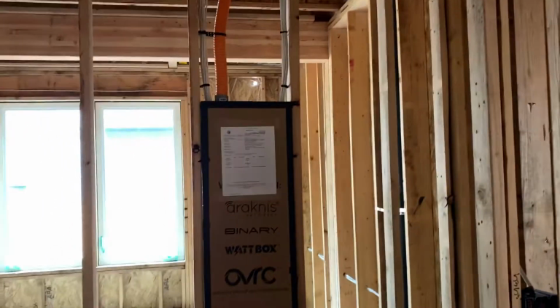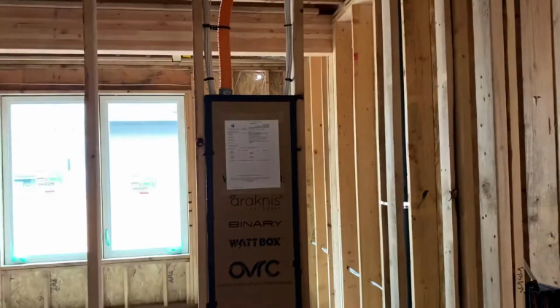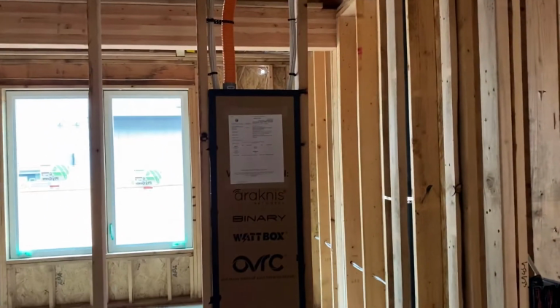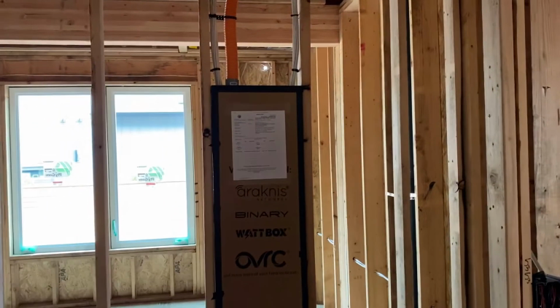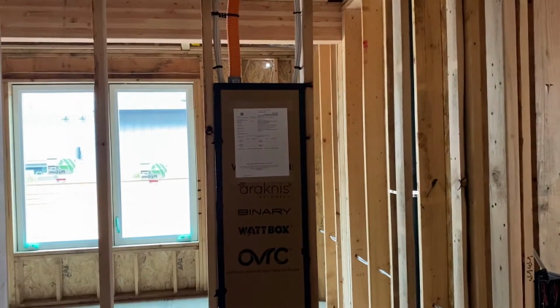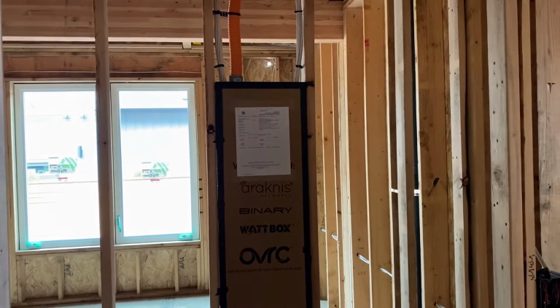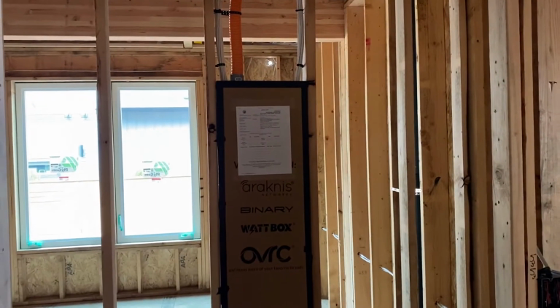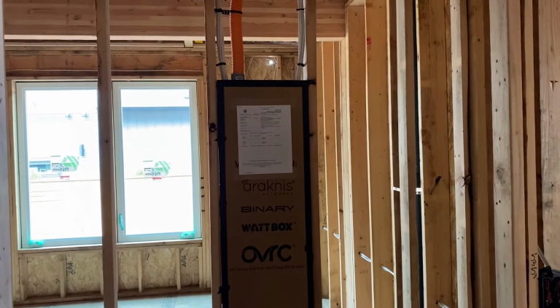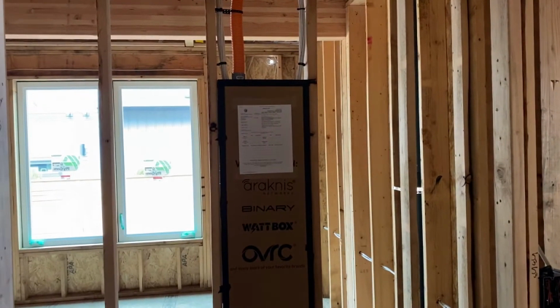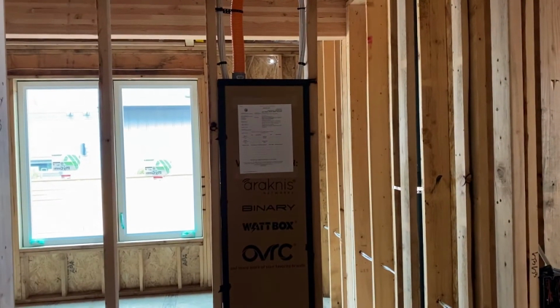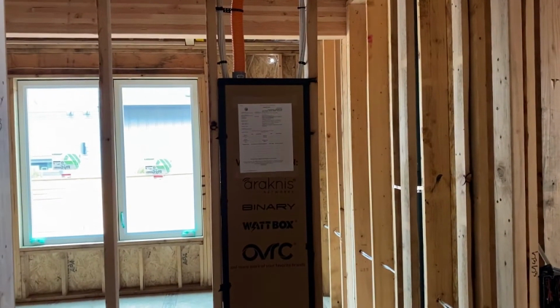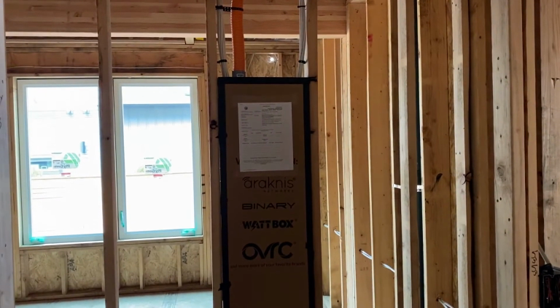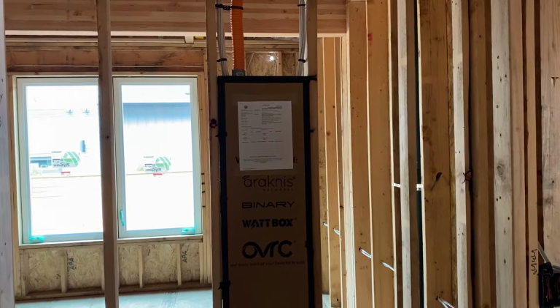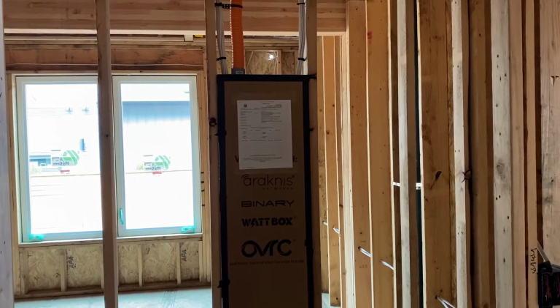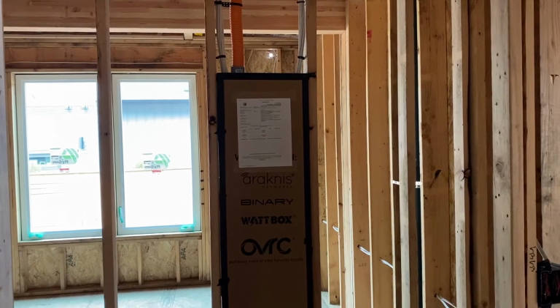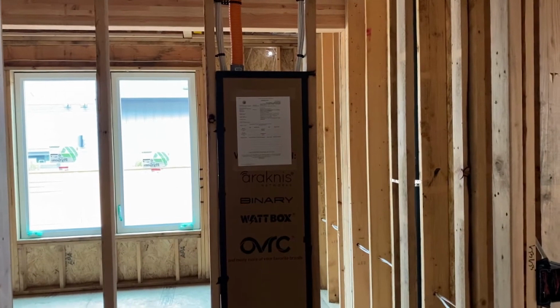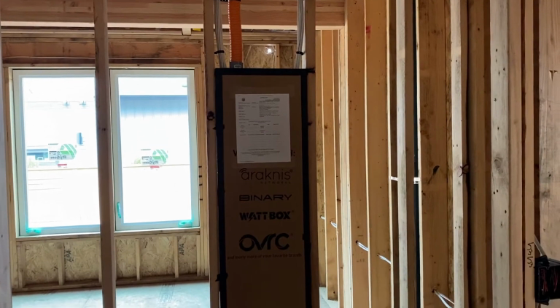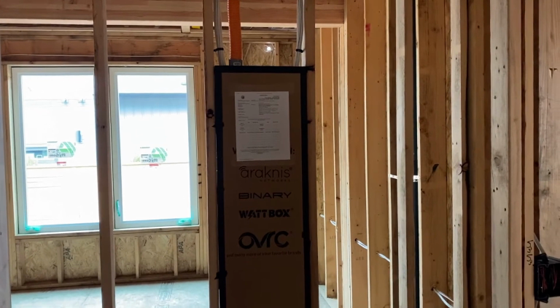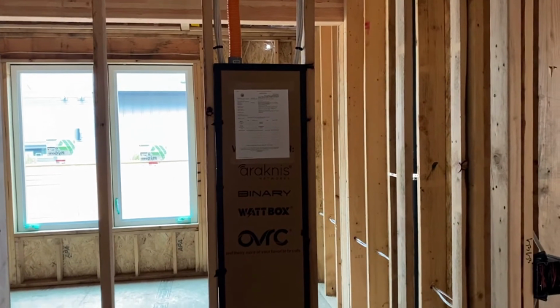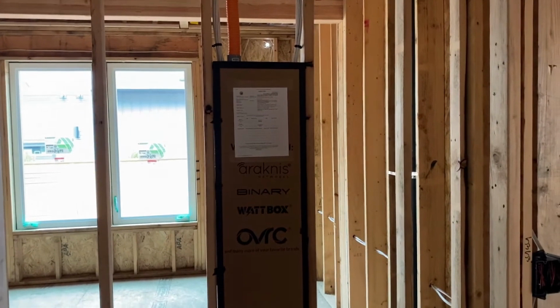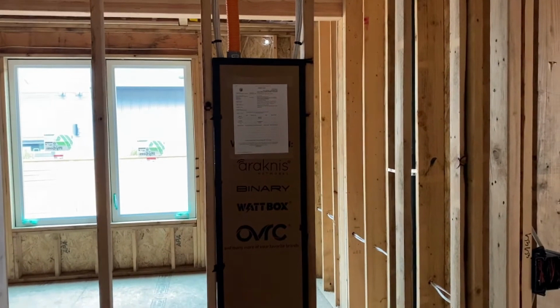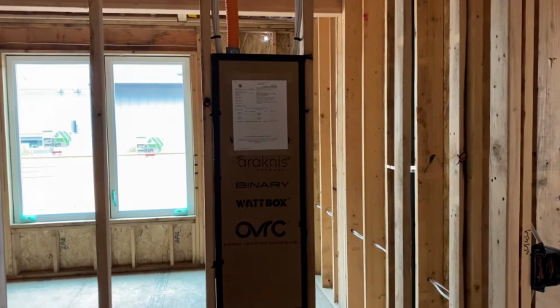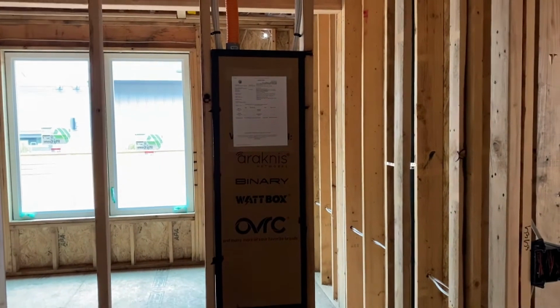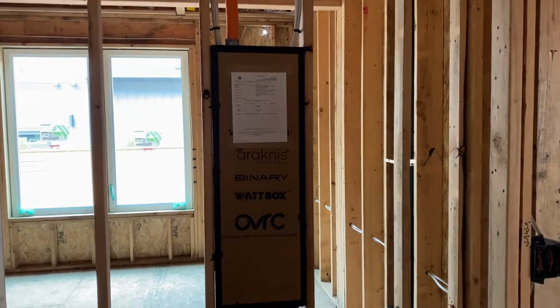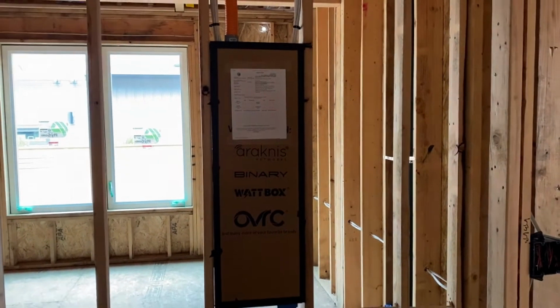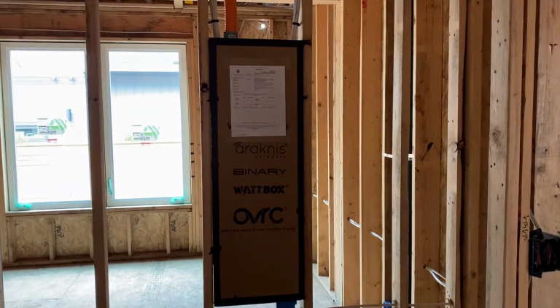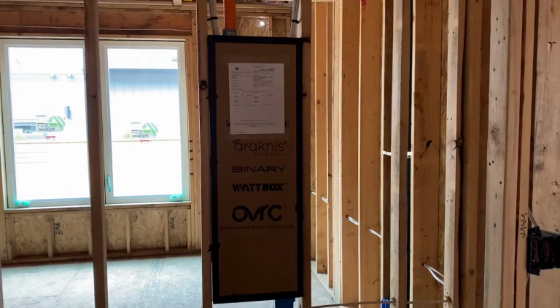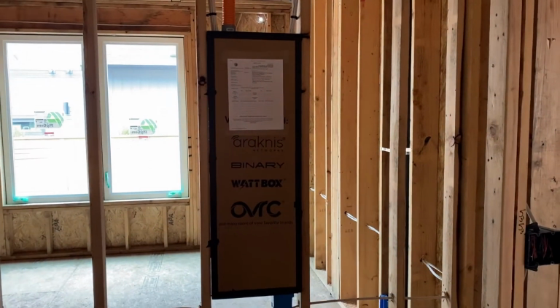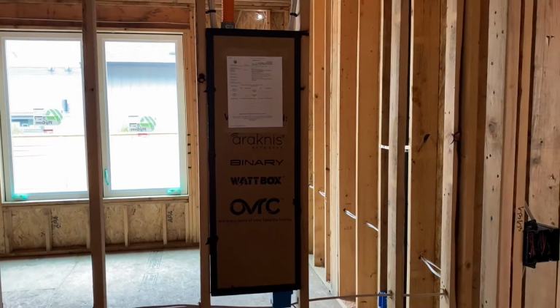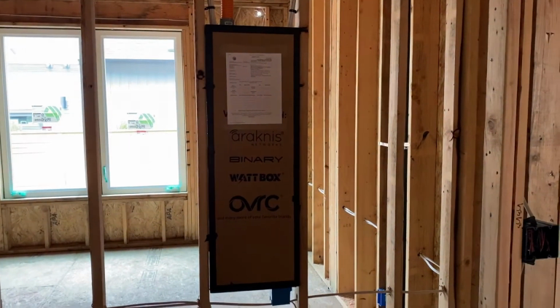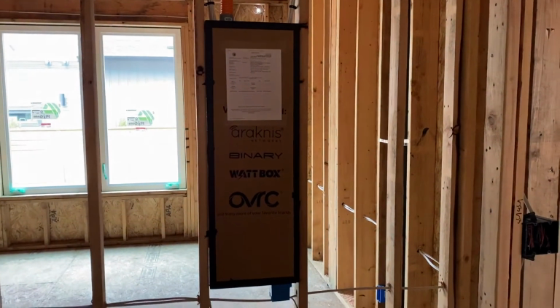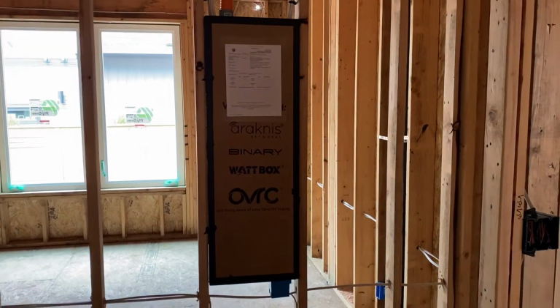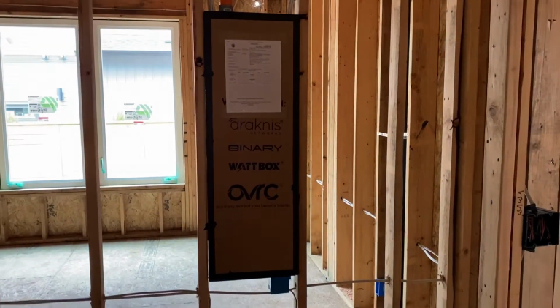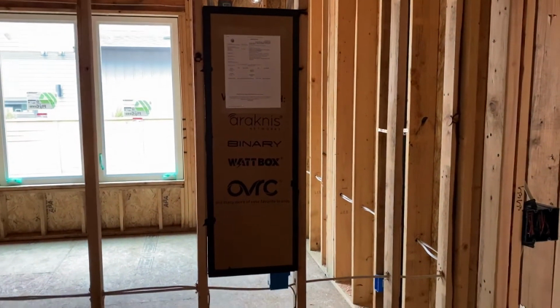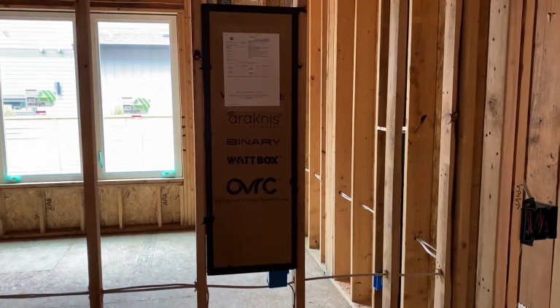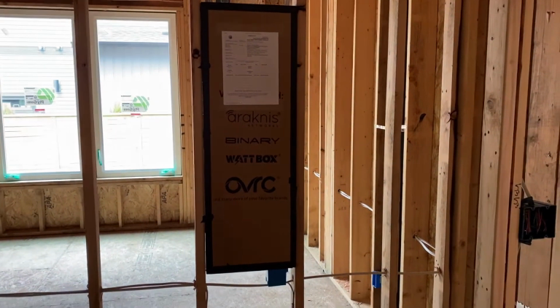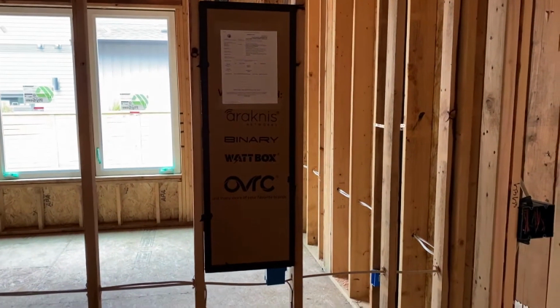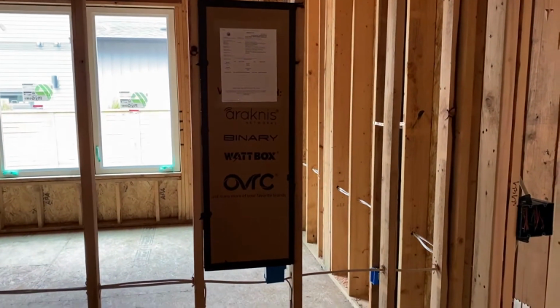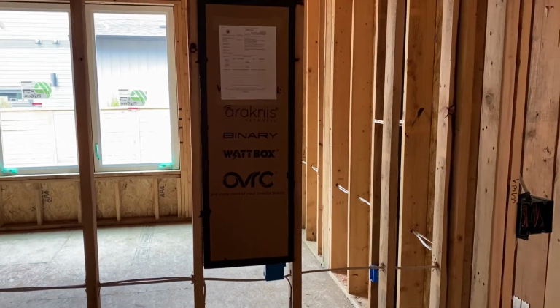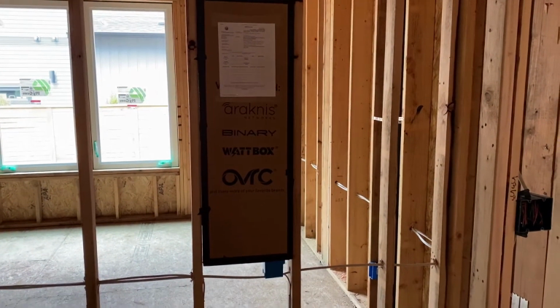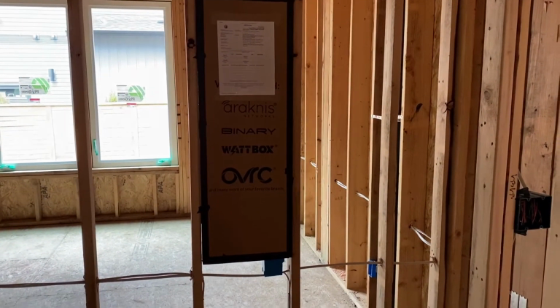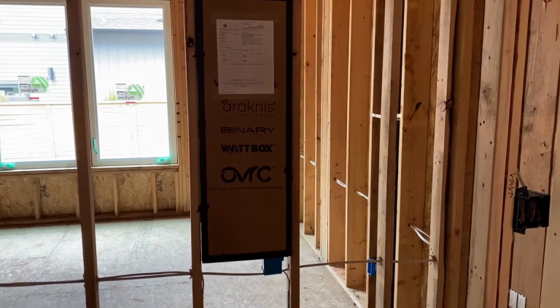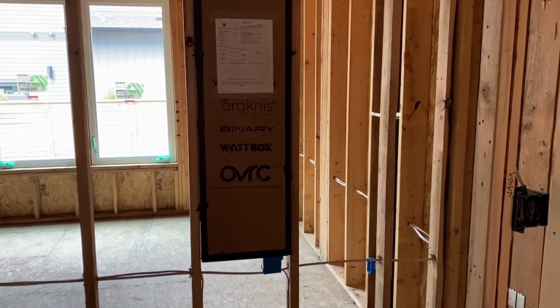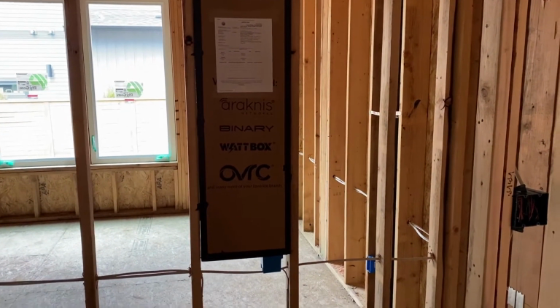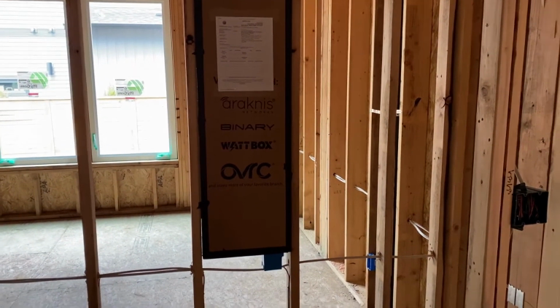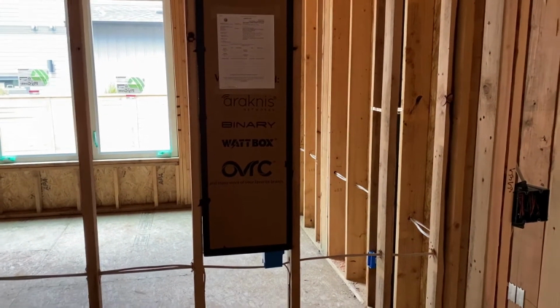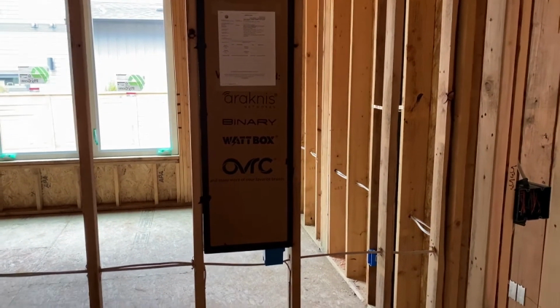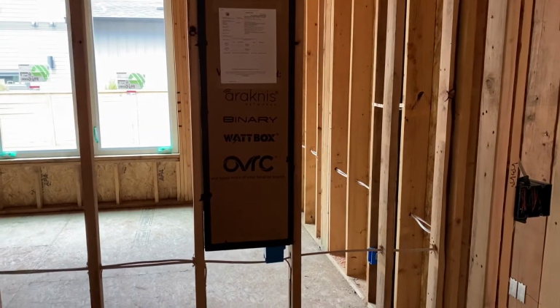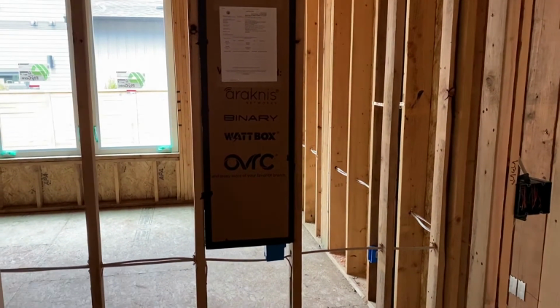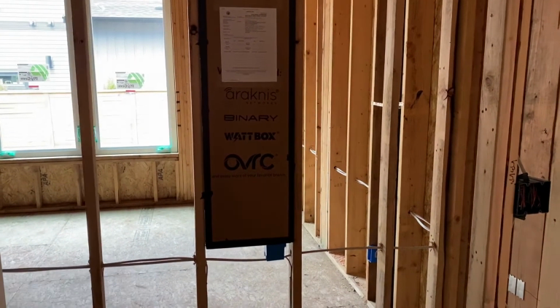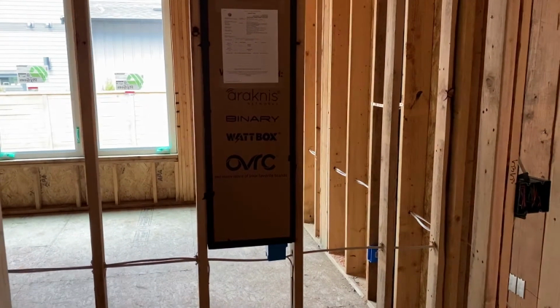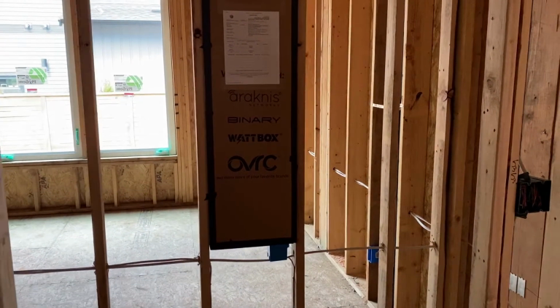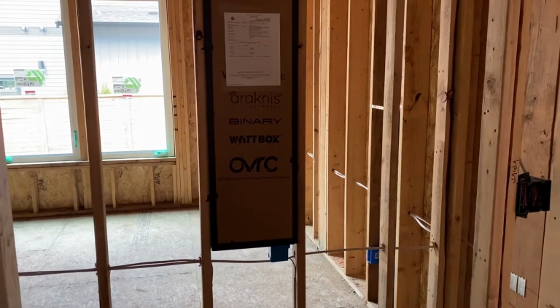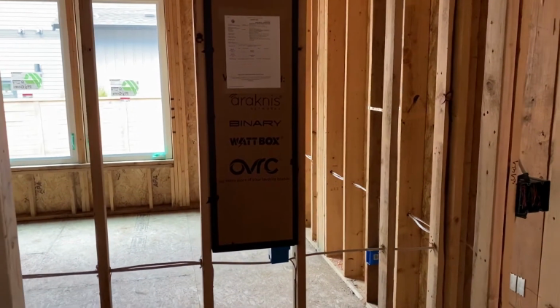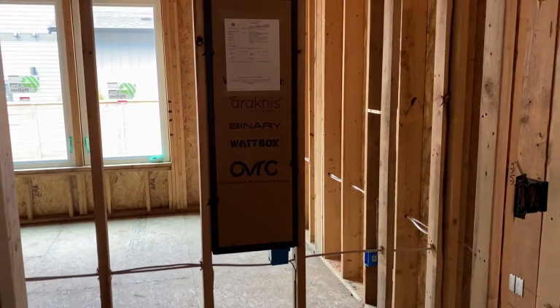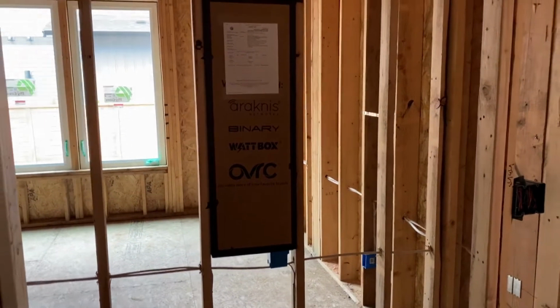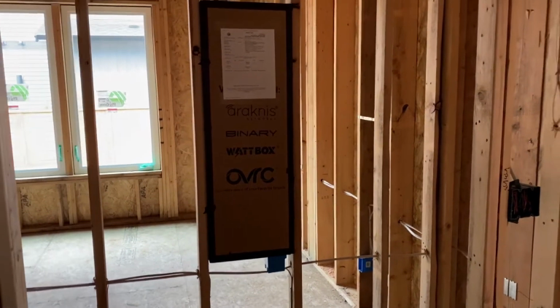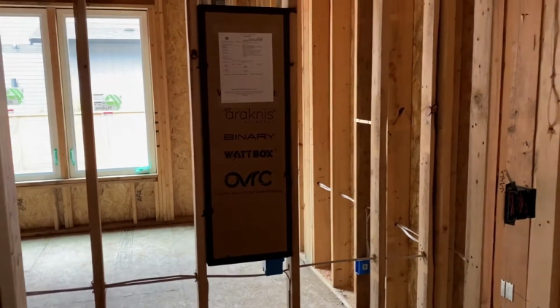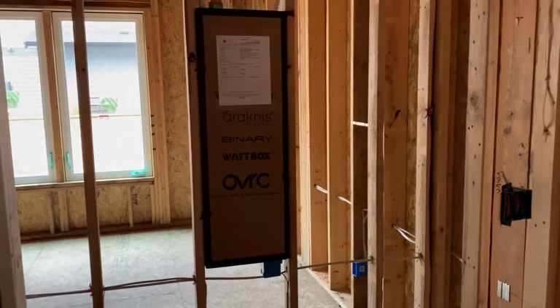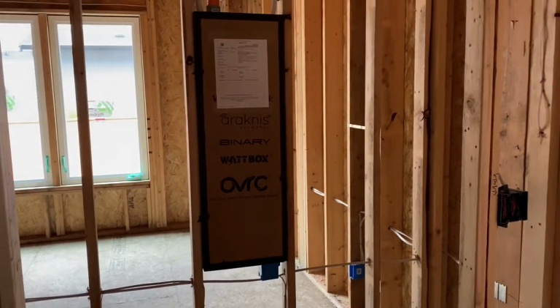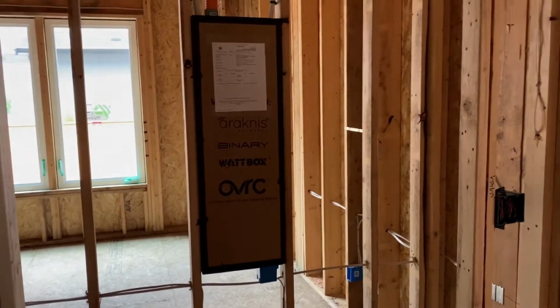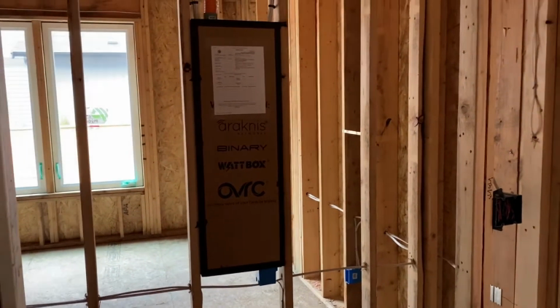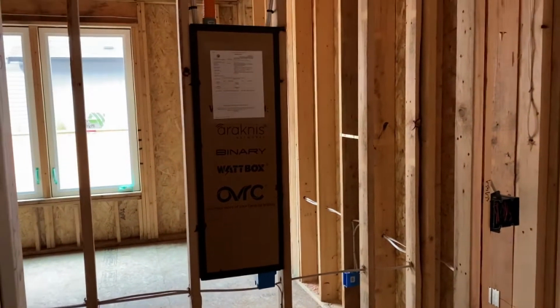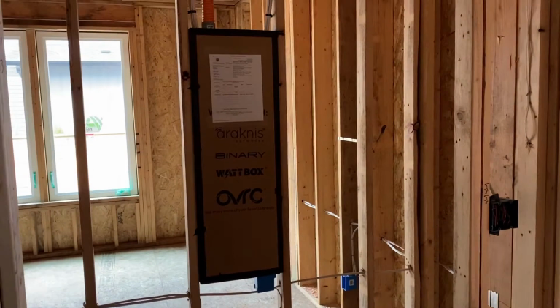You'll note the white piece of paper there is our low voltage permit — up here in Washington, a lot of homes you need to pull a permit for low voltage.